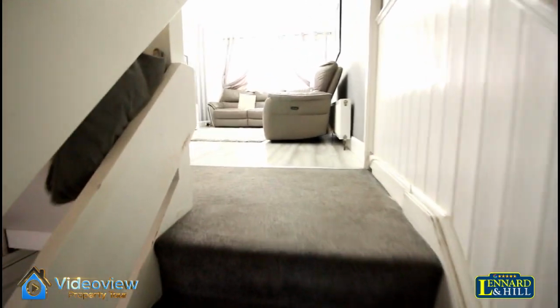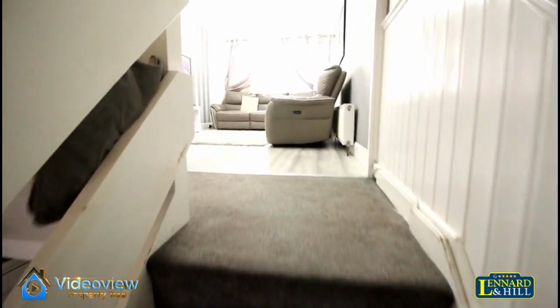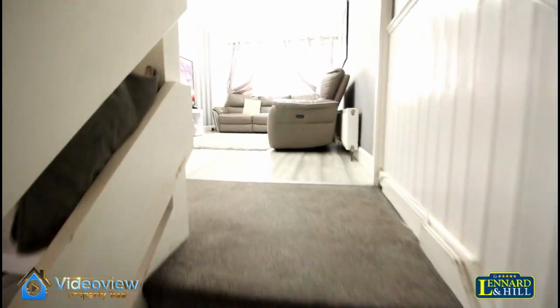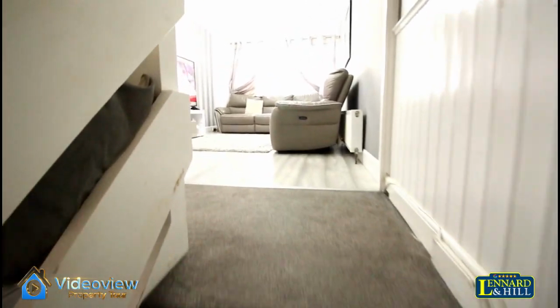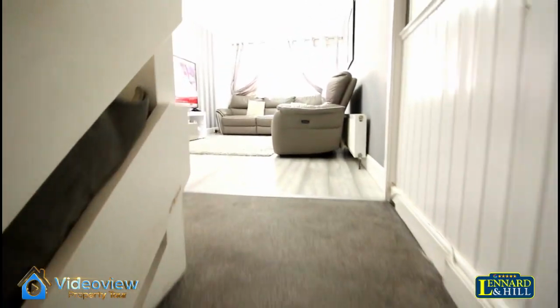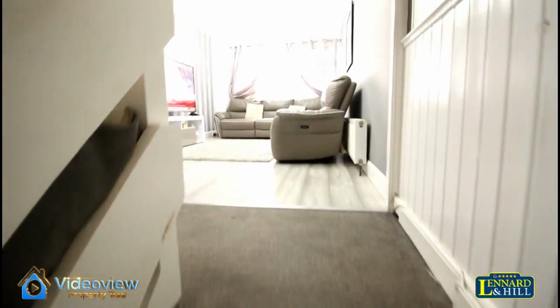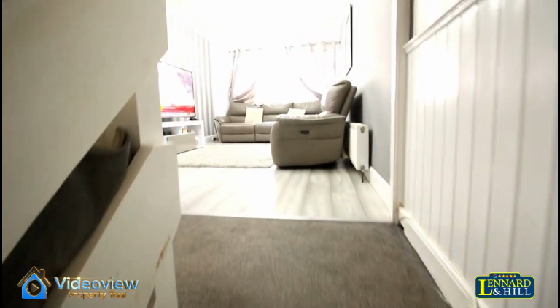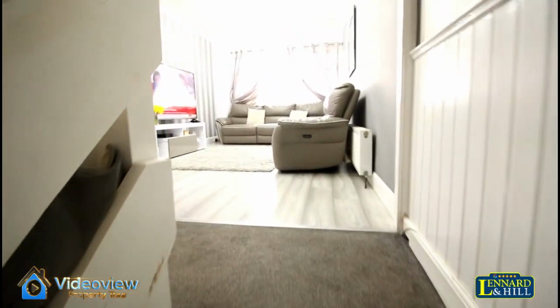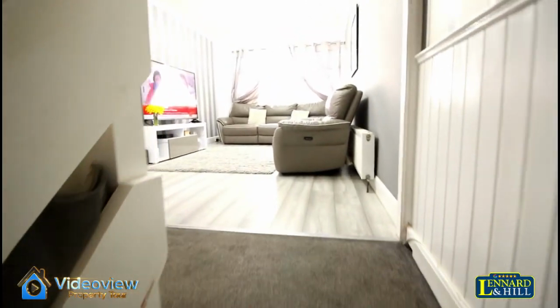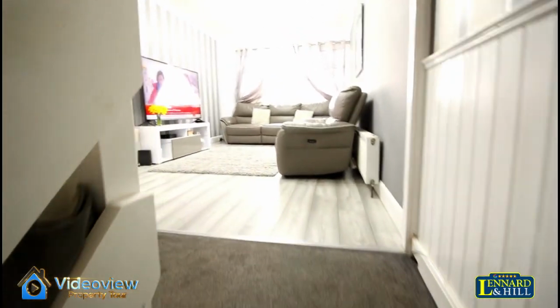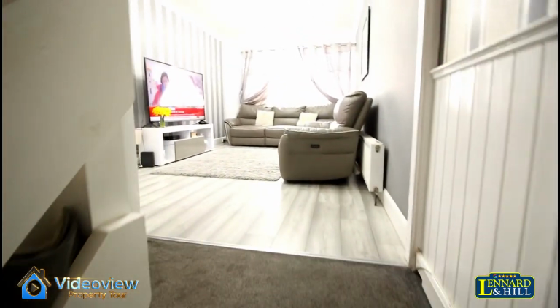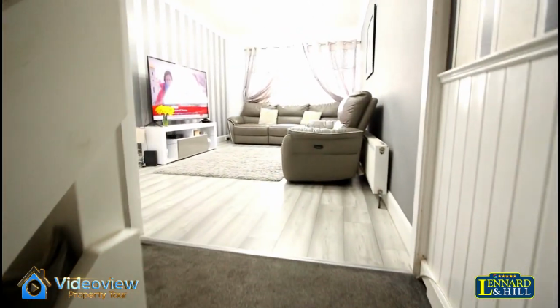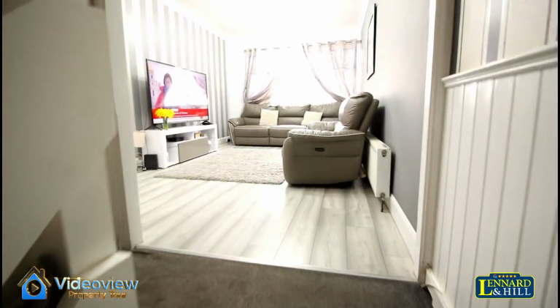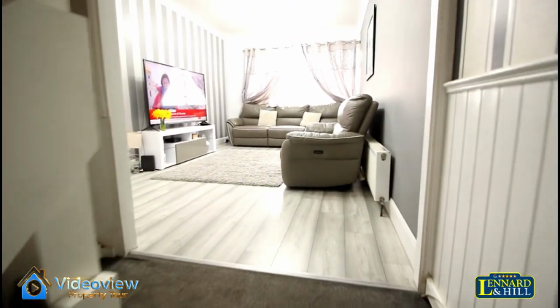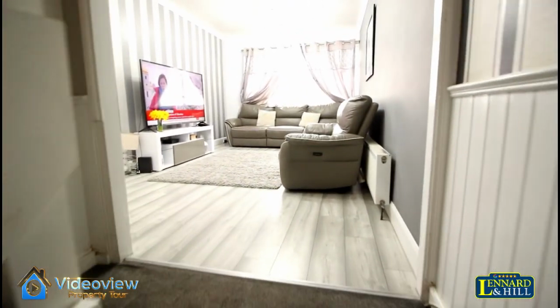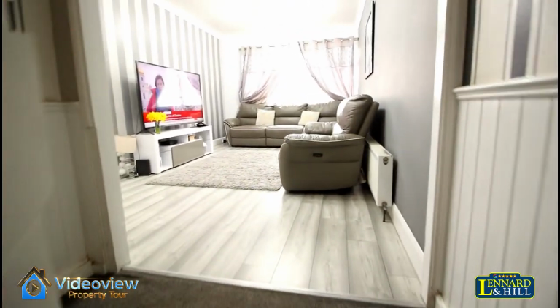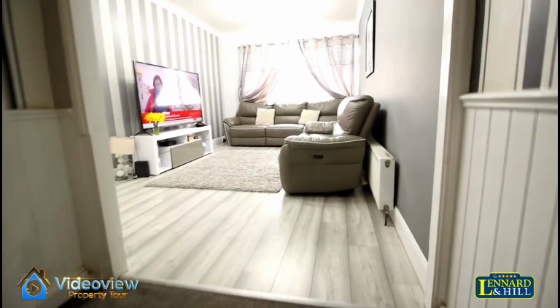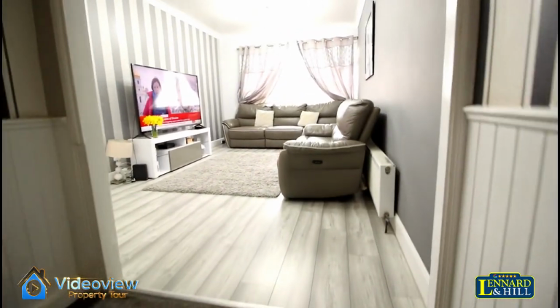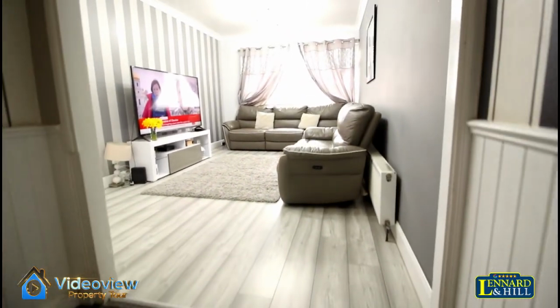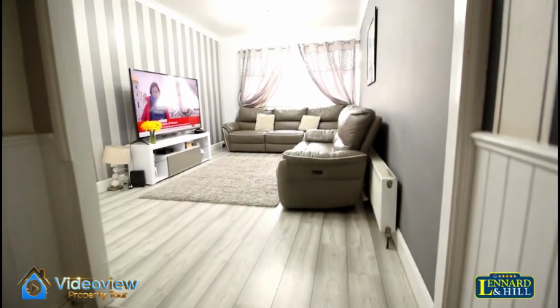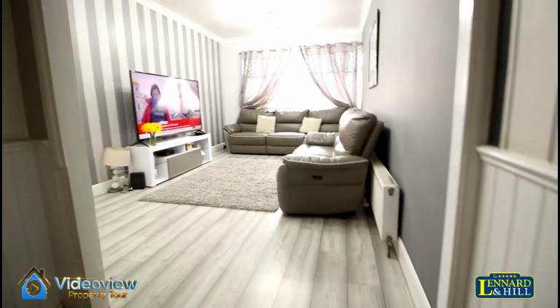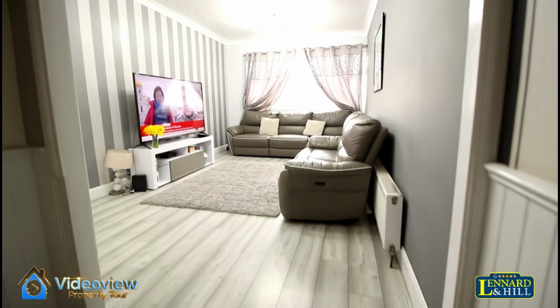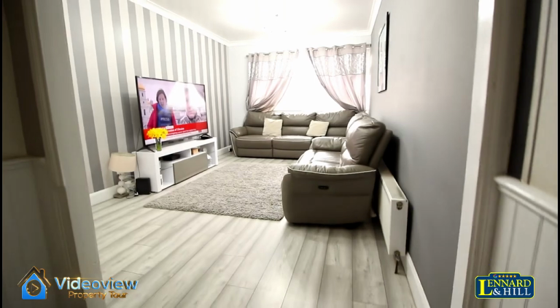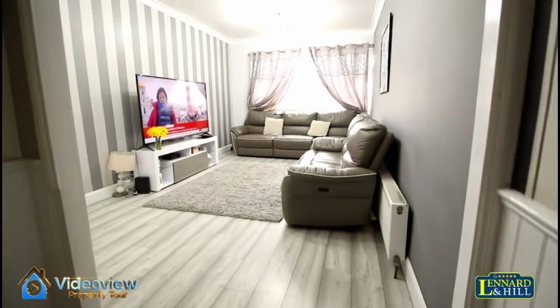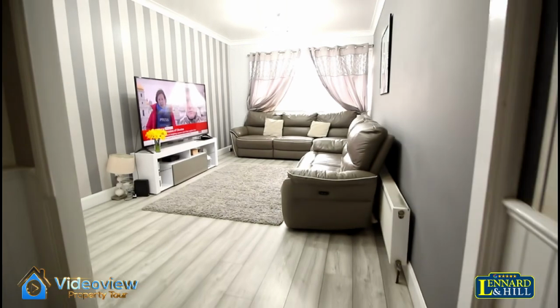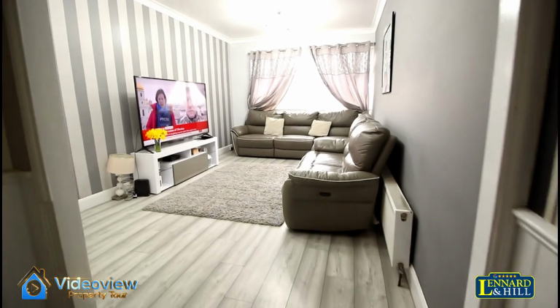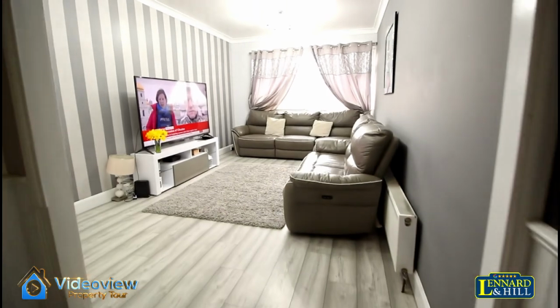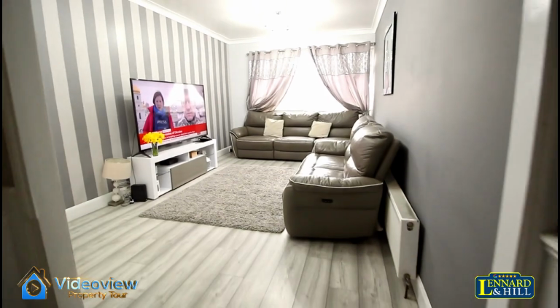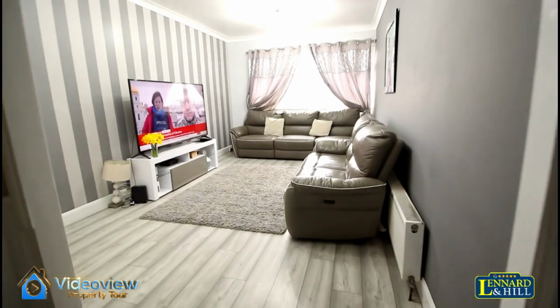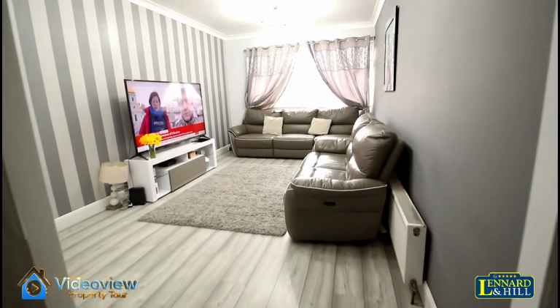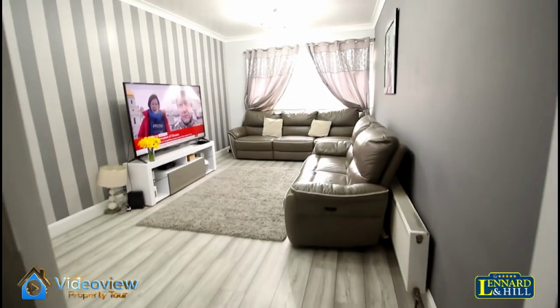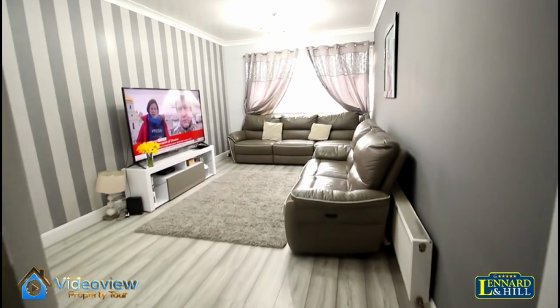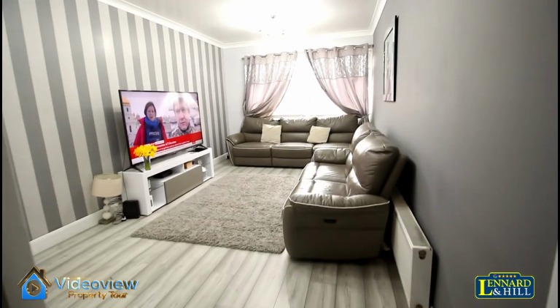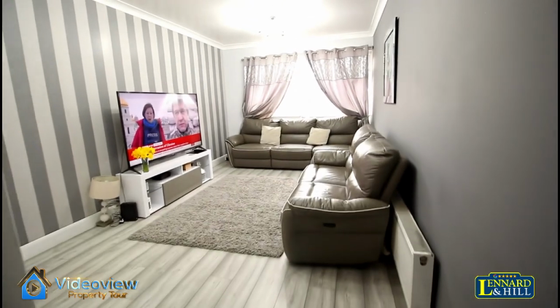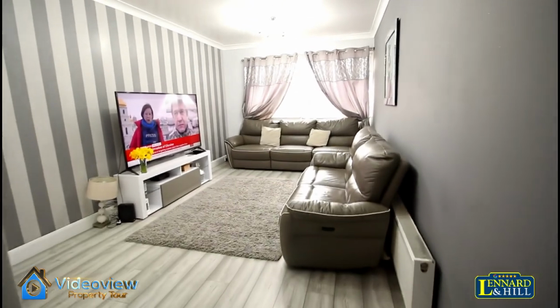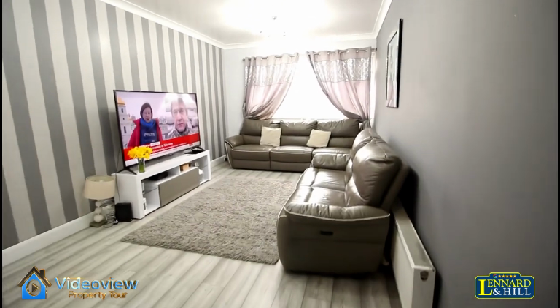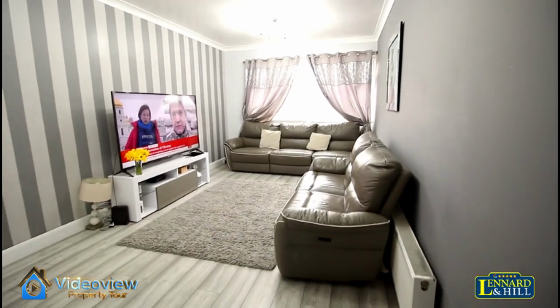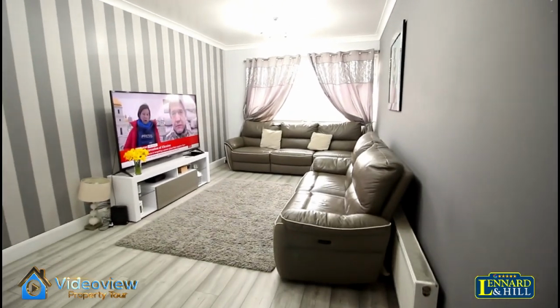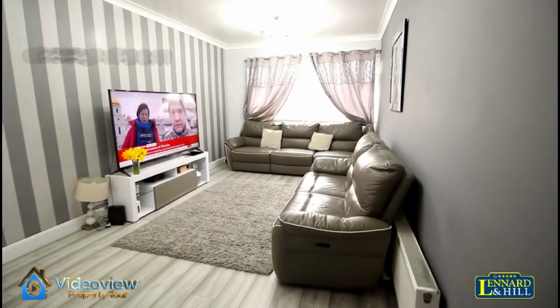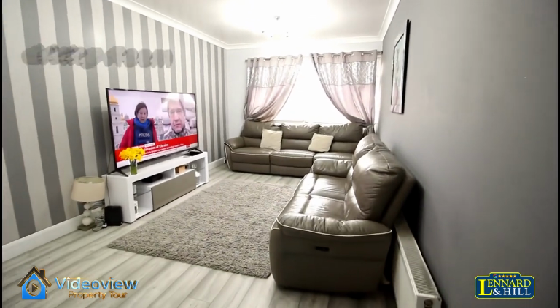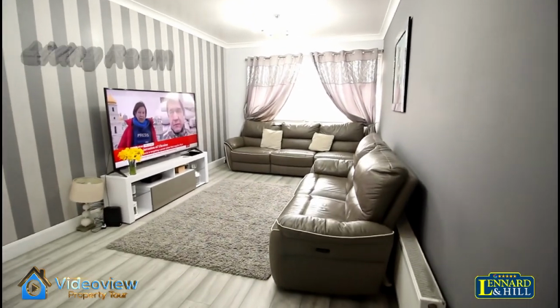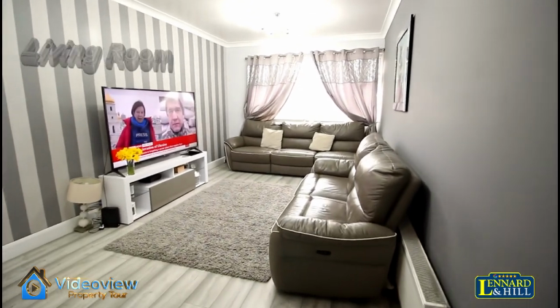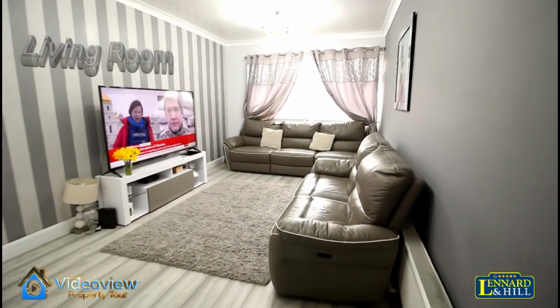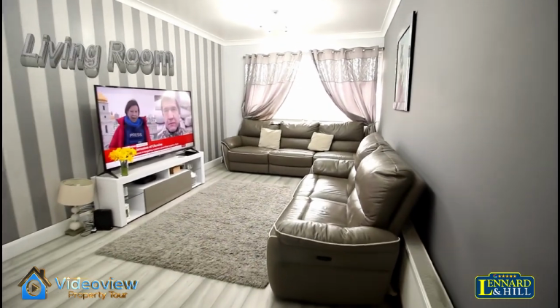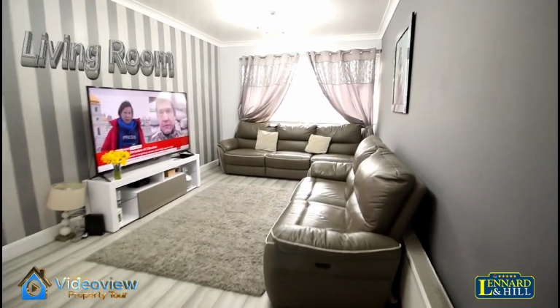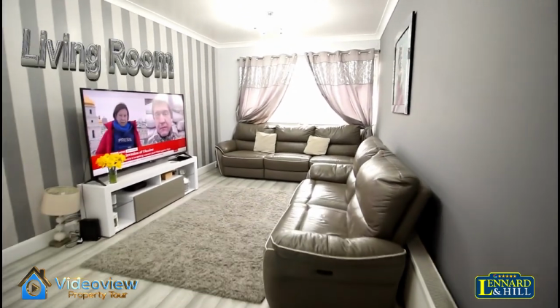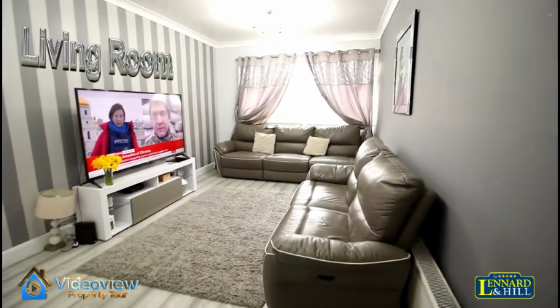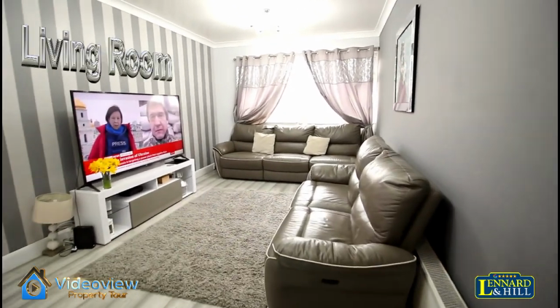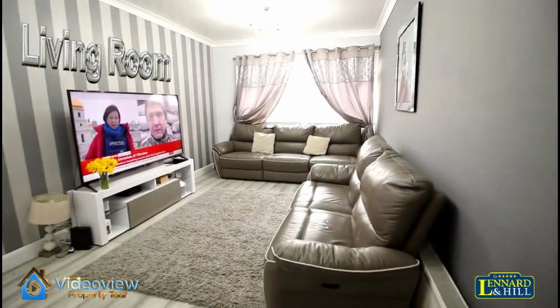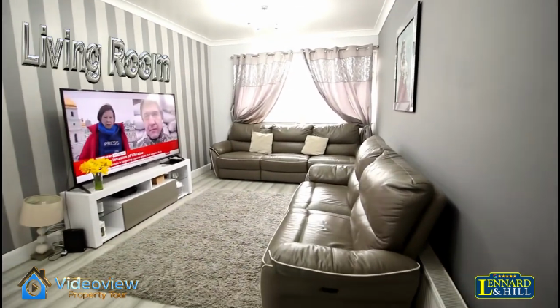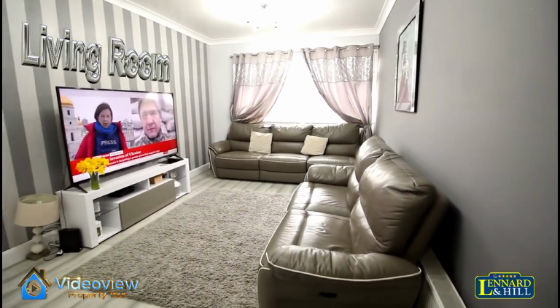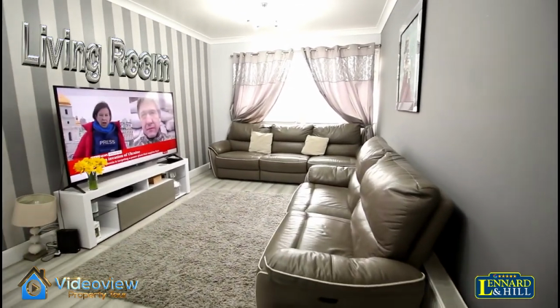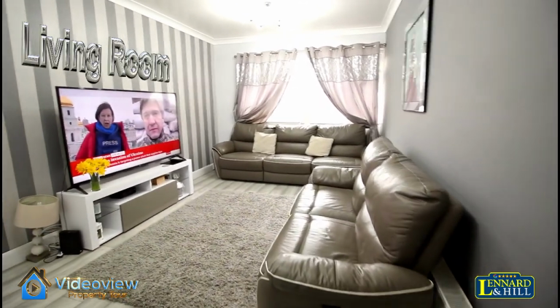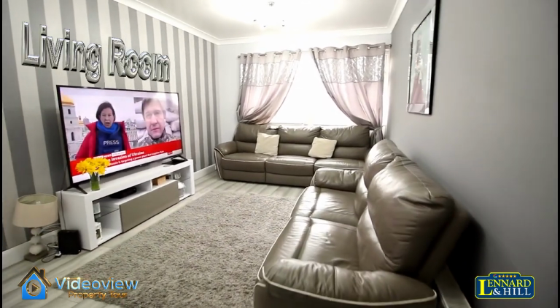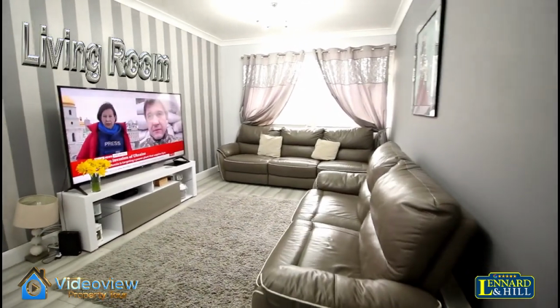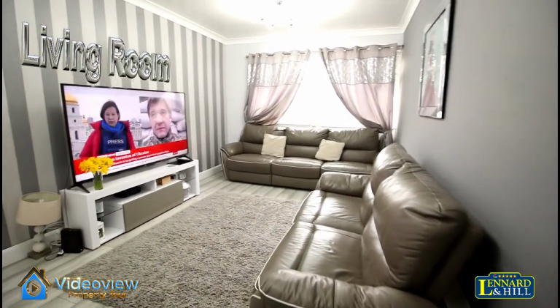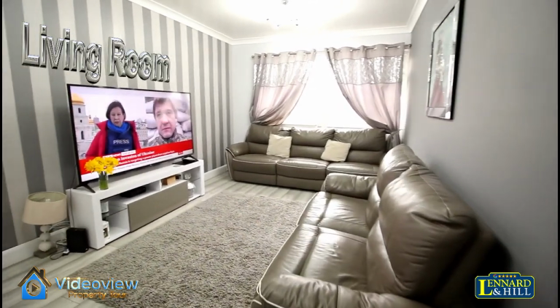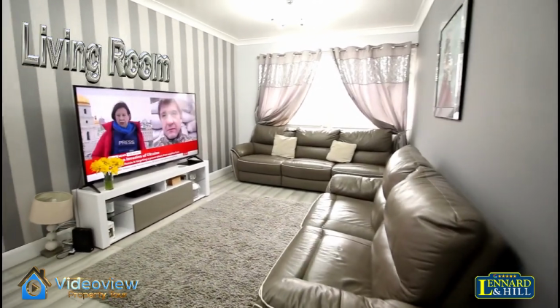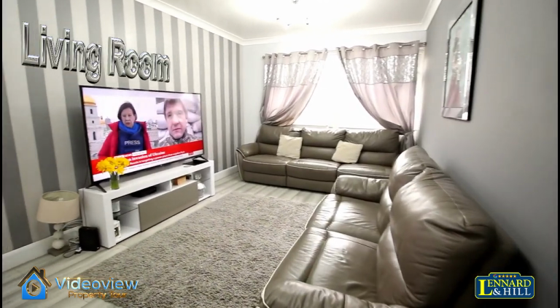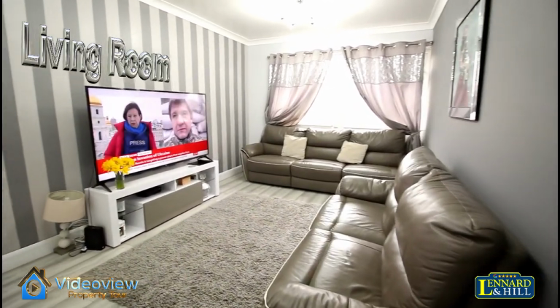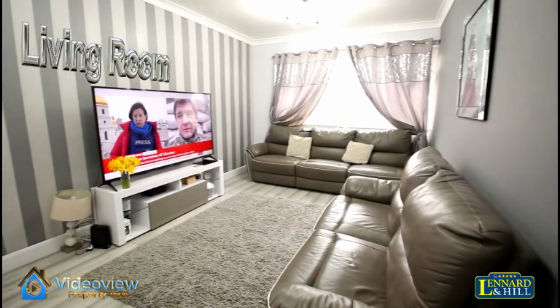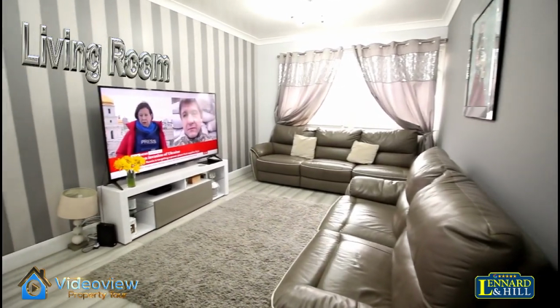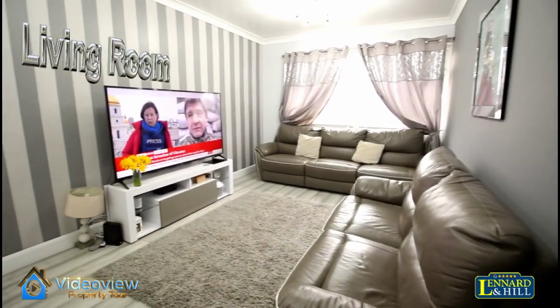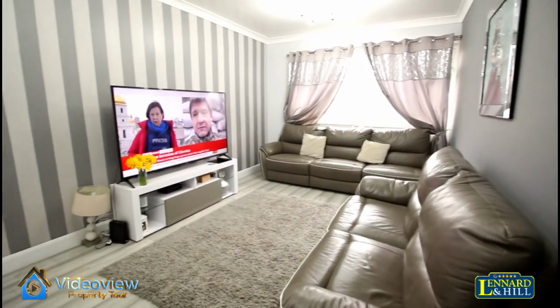To the next level we have the living room — a spacious lounge with a big window looking towards the front.